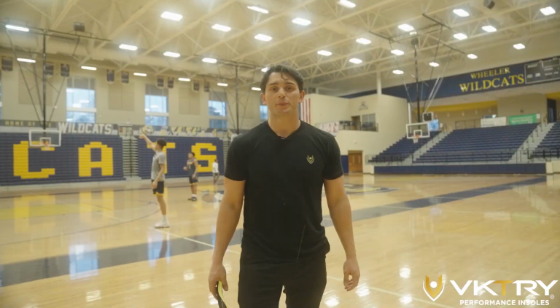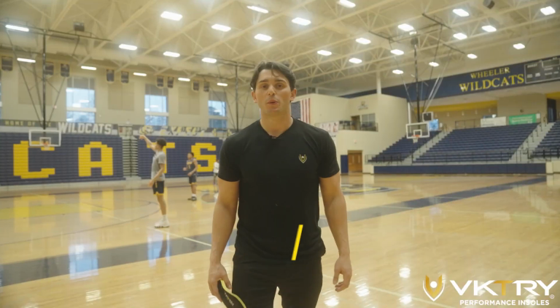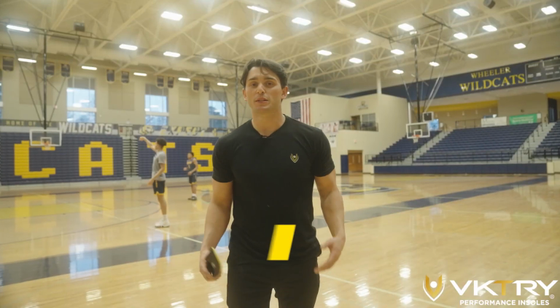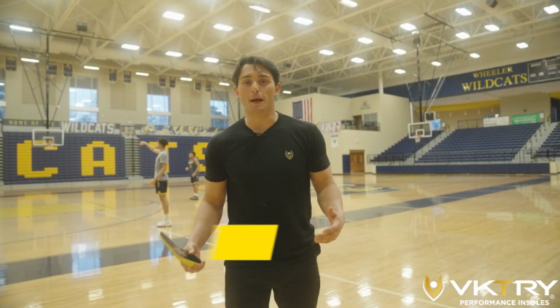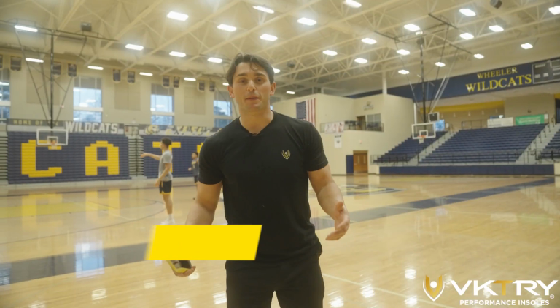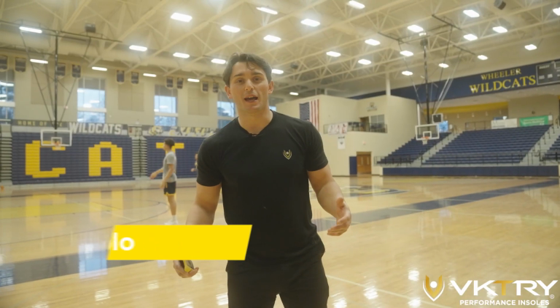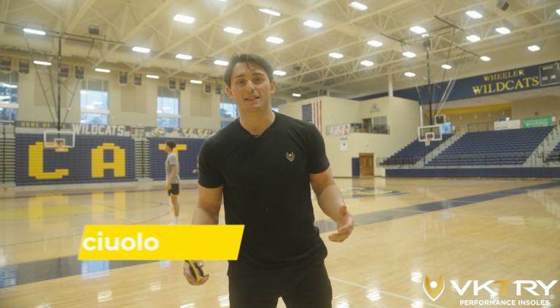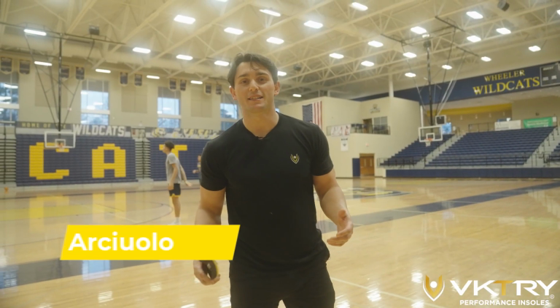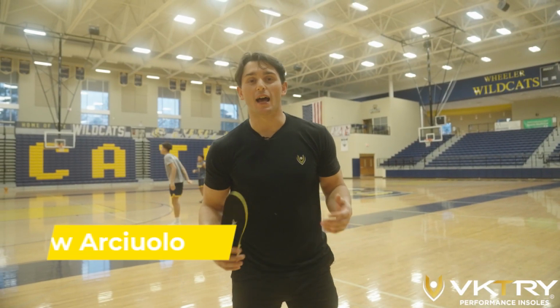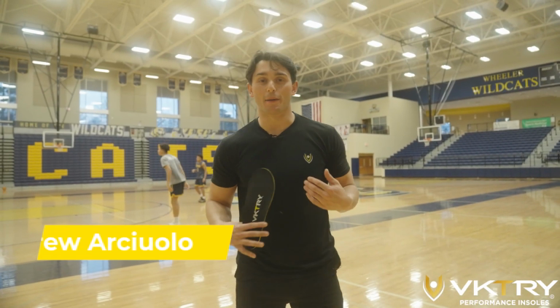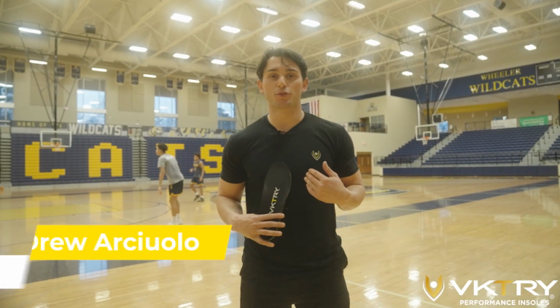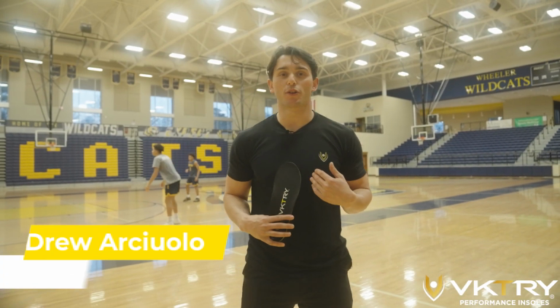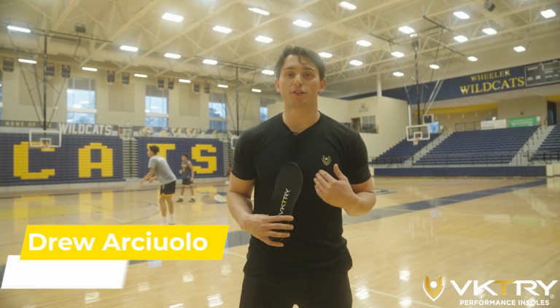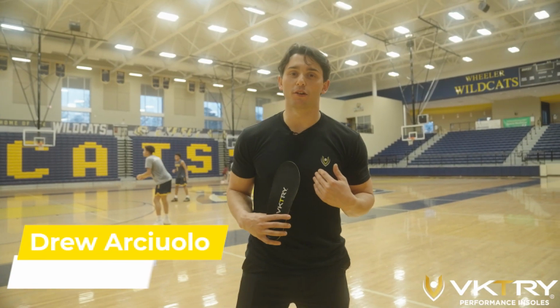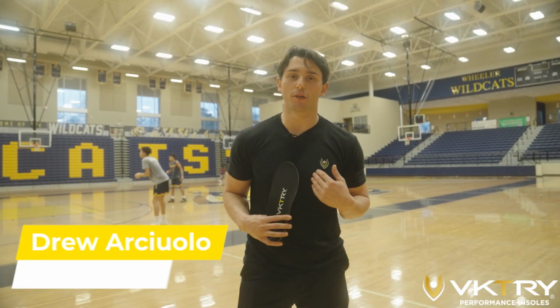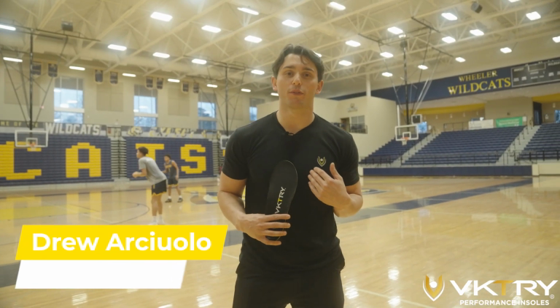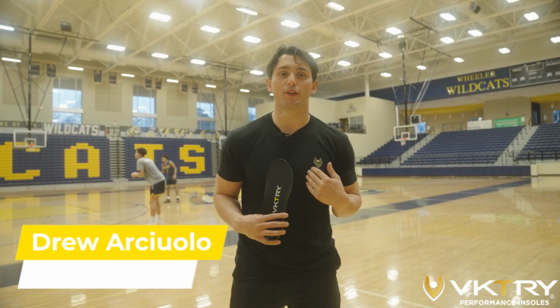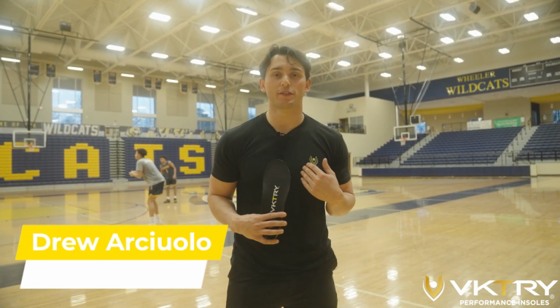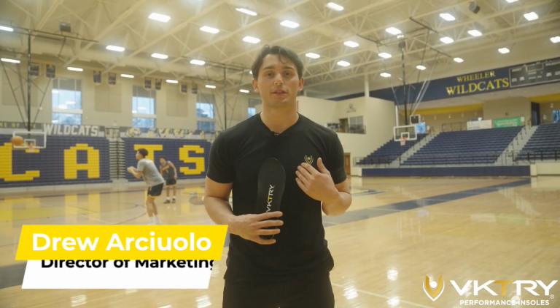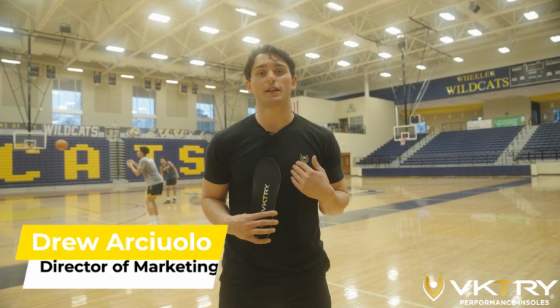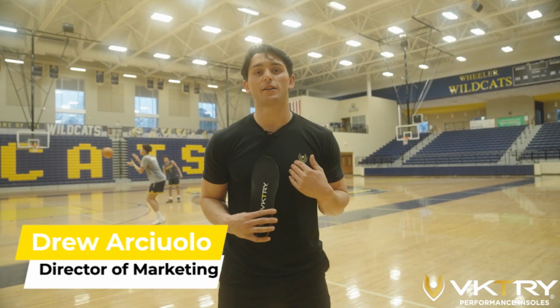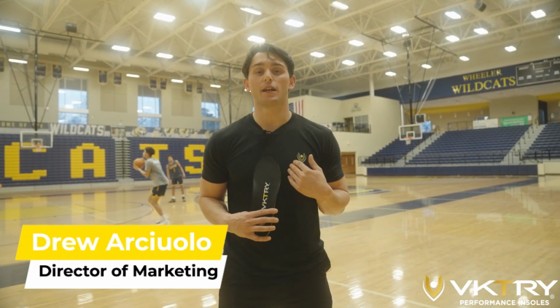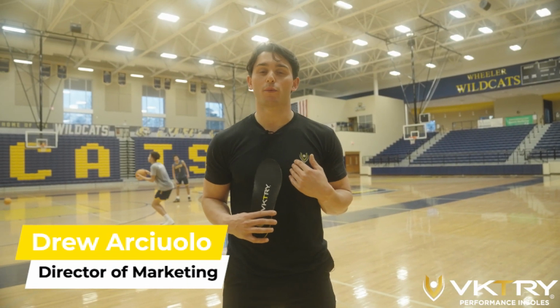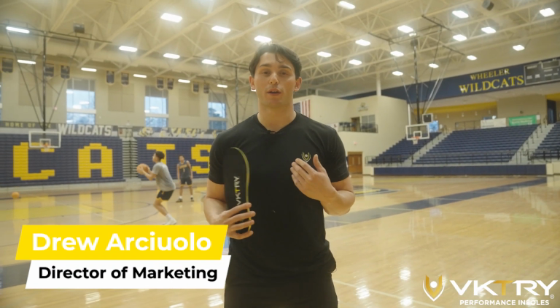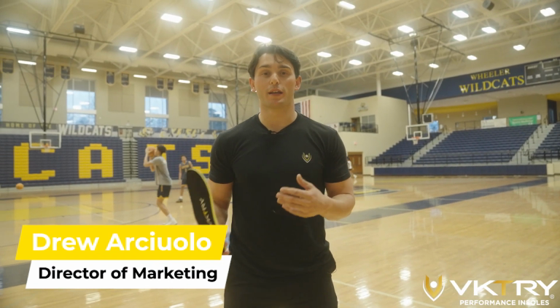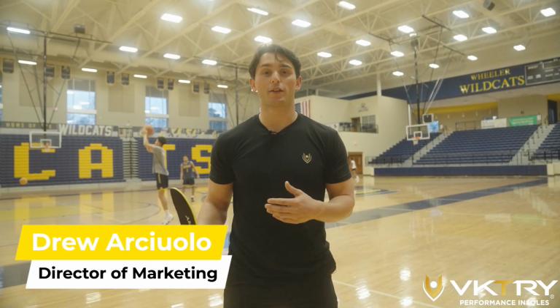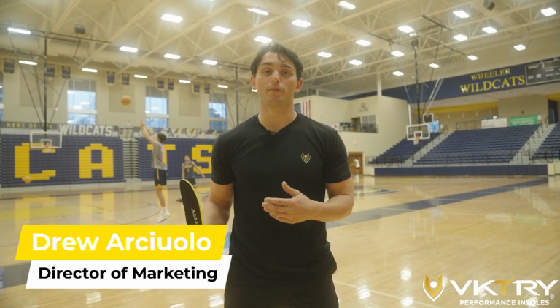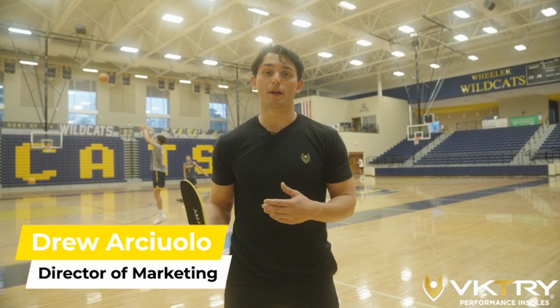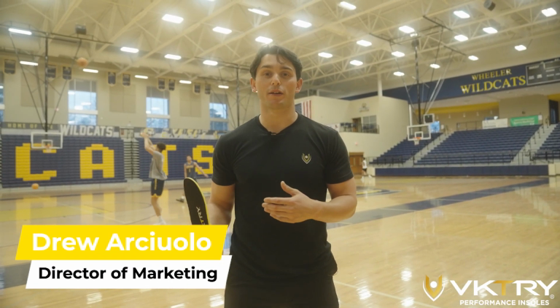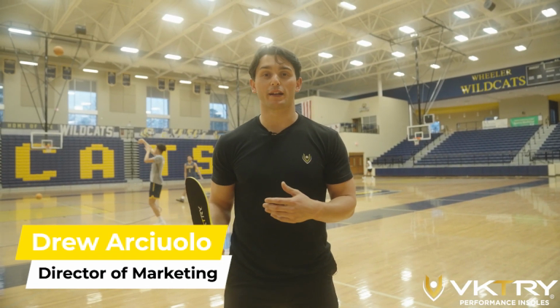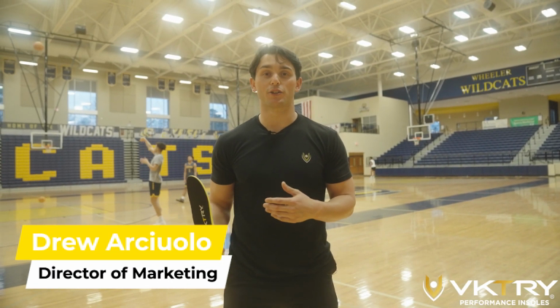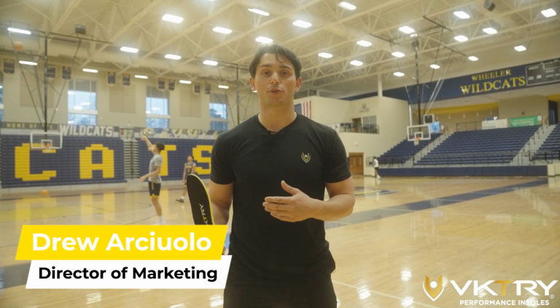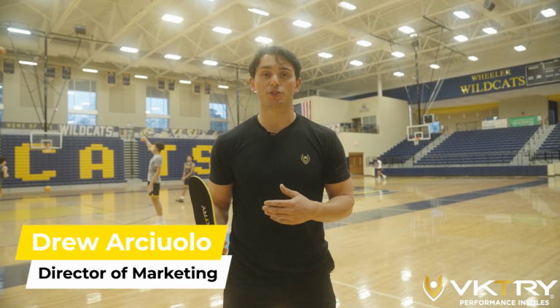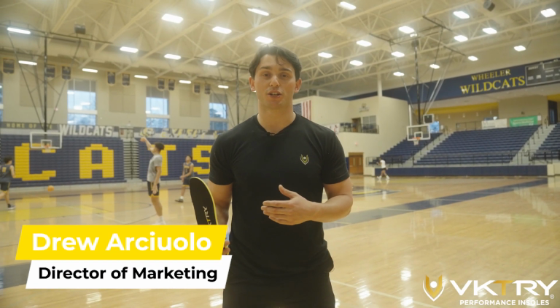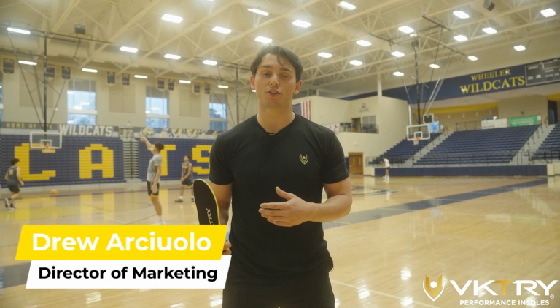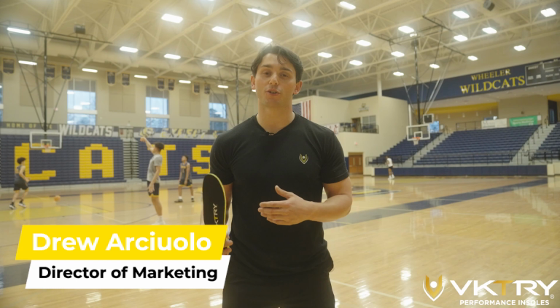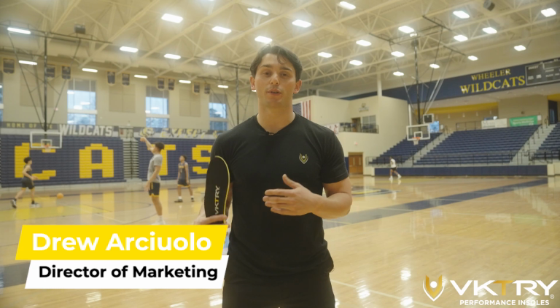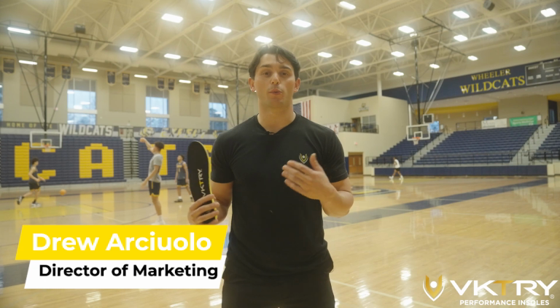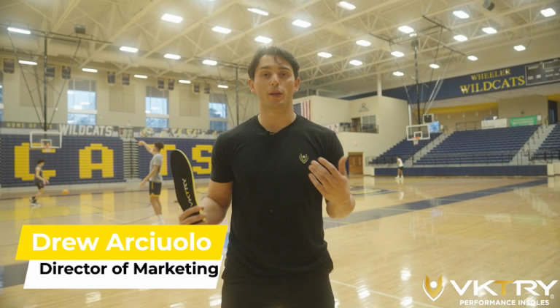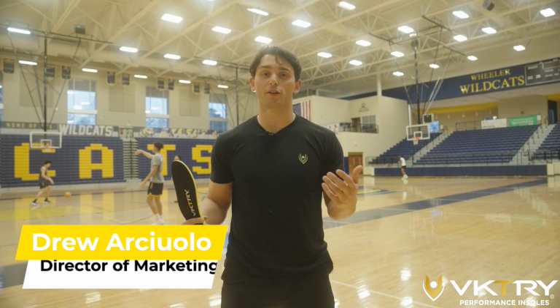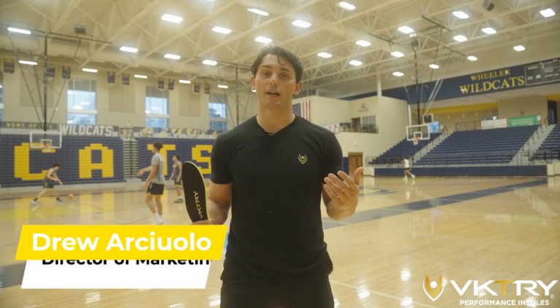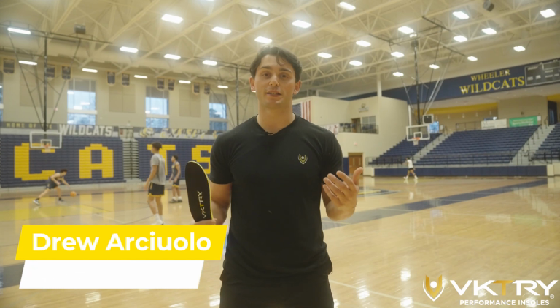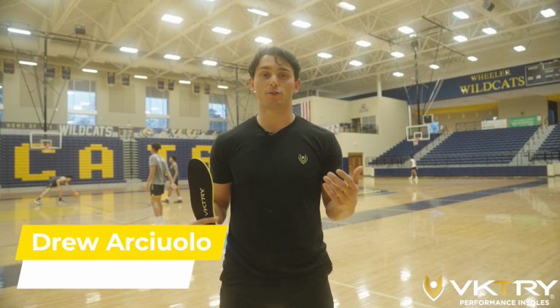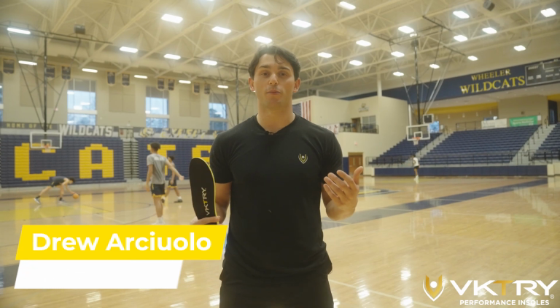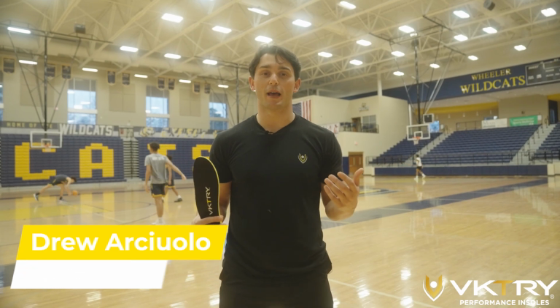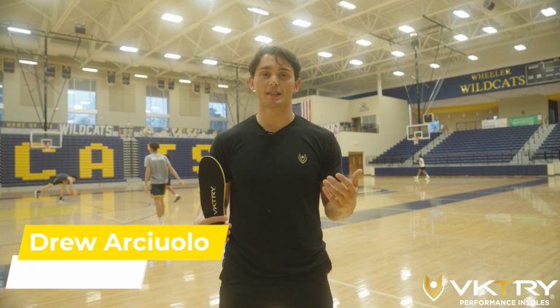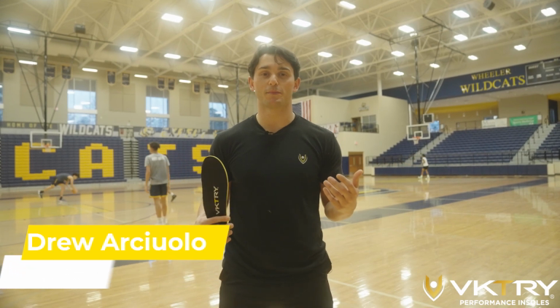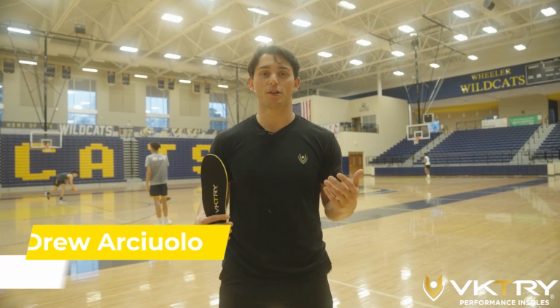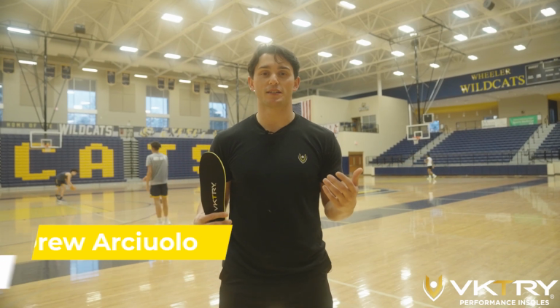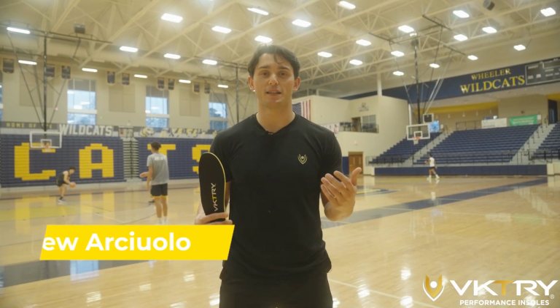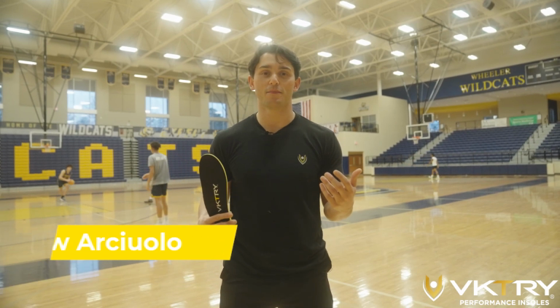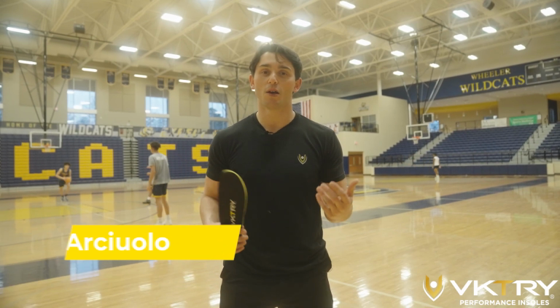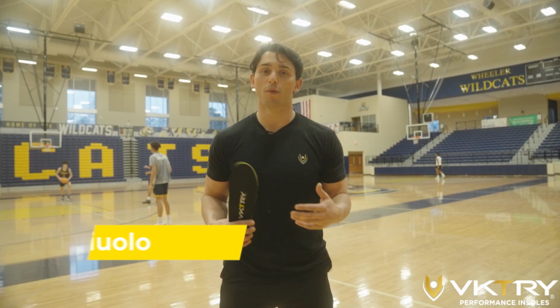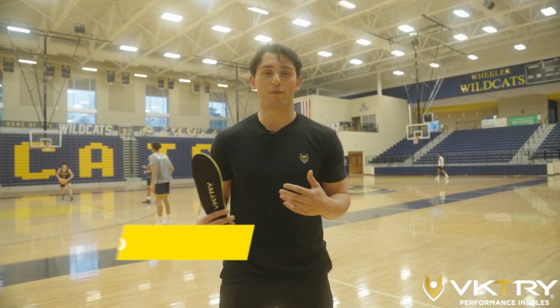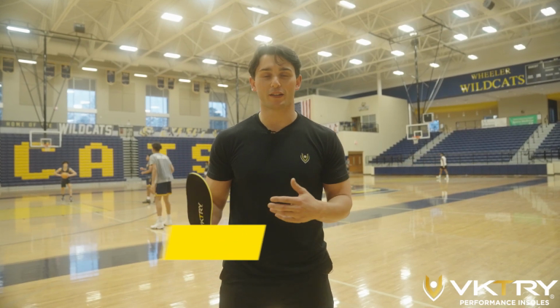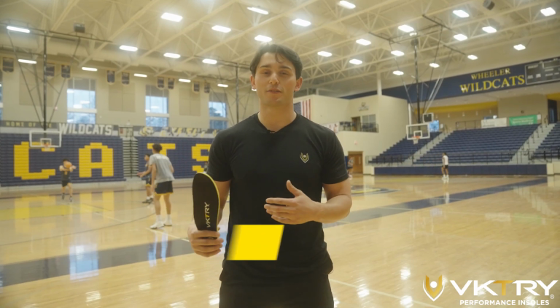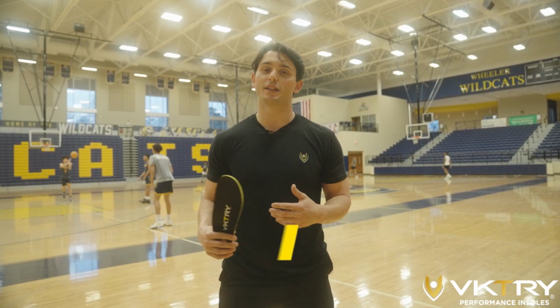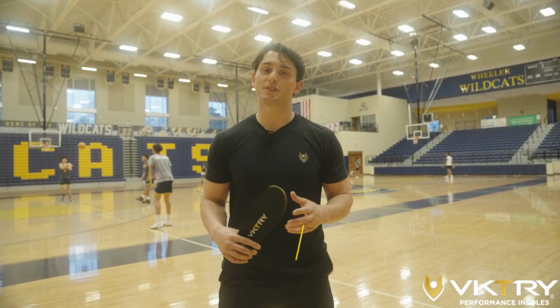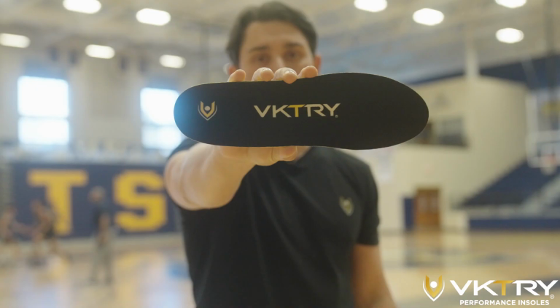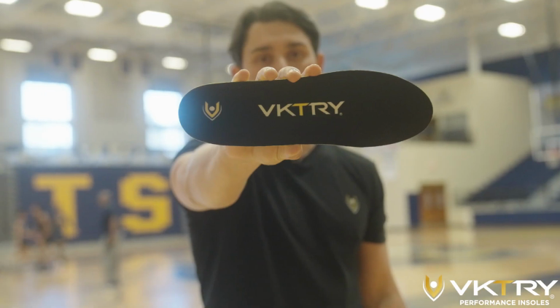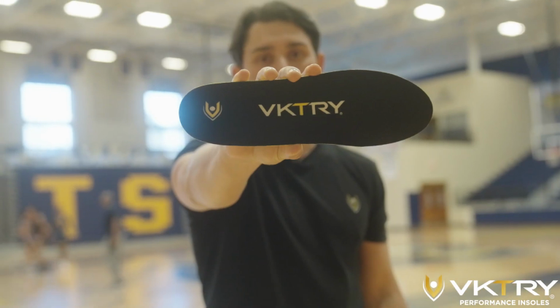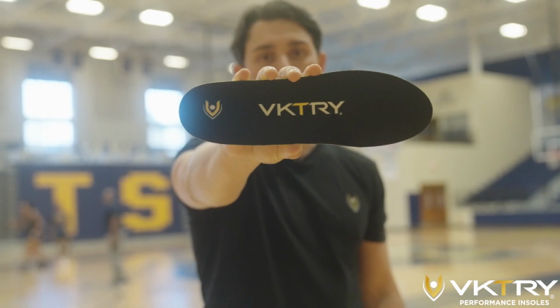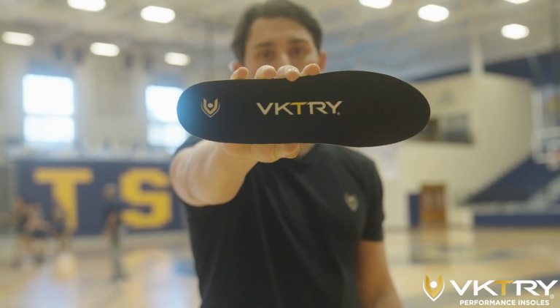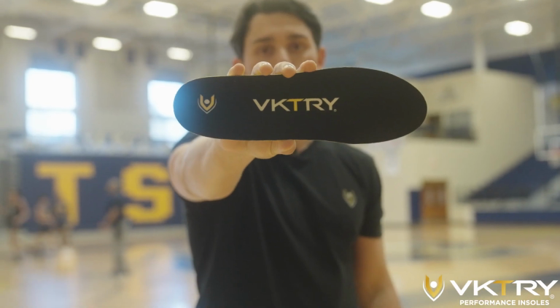What's up guys? I'm Drew Archeola with Victory Gear and we're here in Marietta, Georgia showing the Wheeler High School basketball team what Victory insoles are all about.